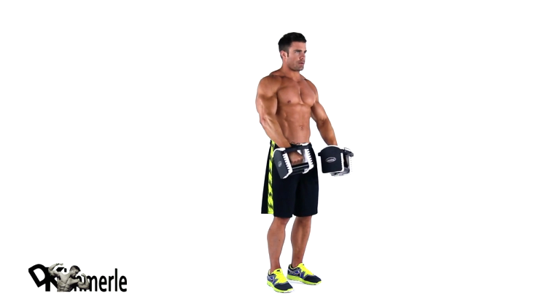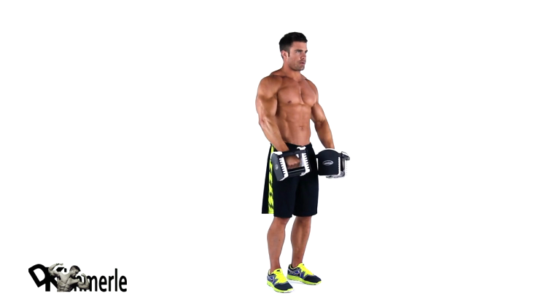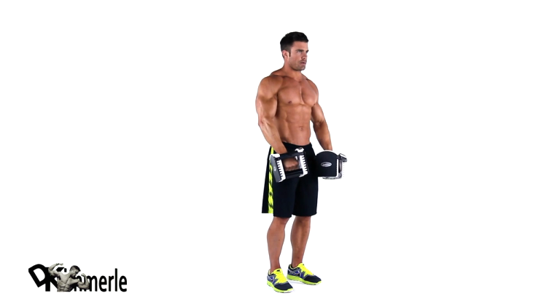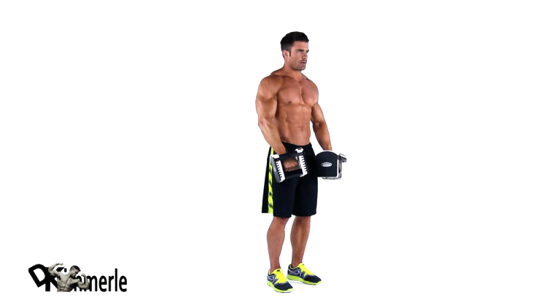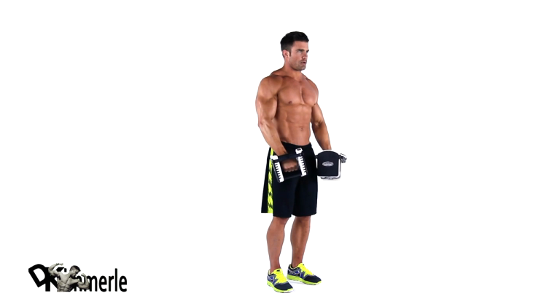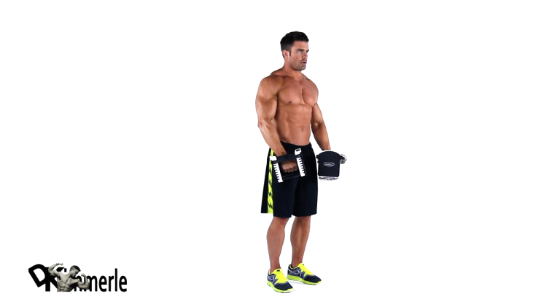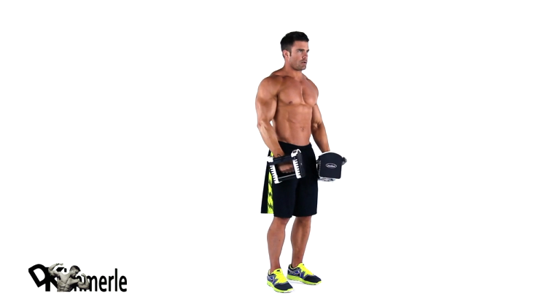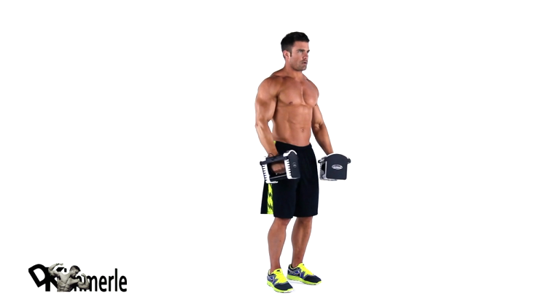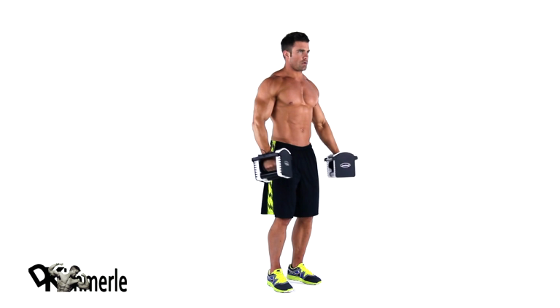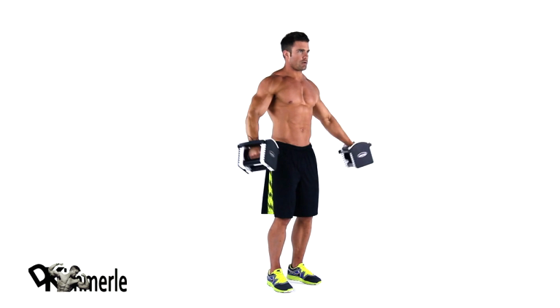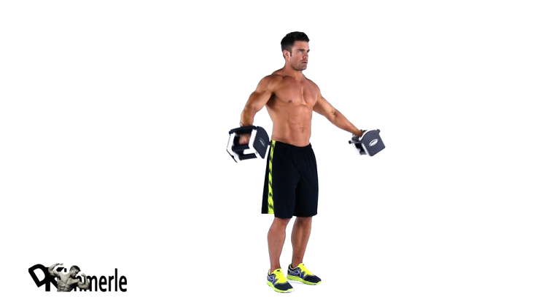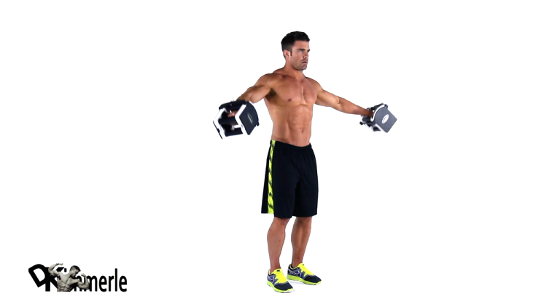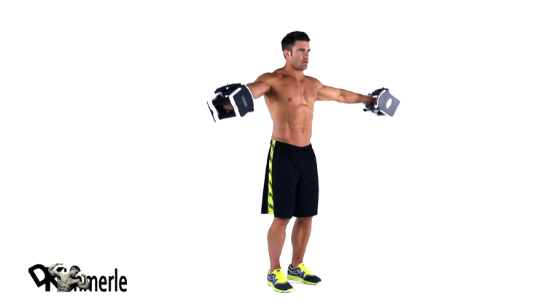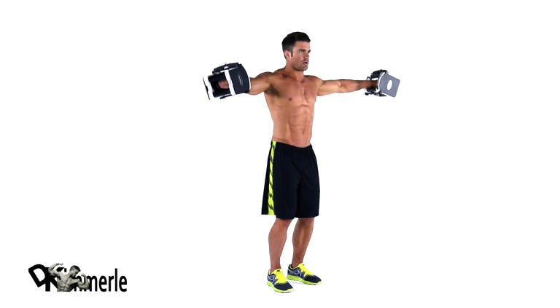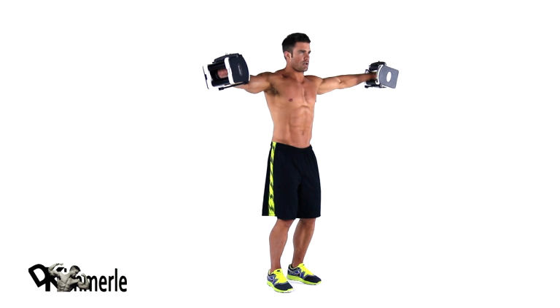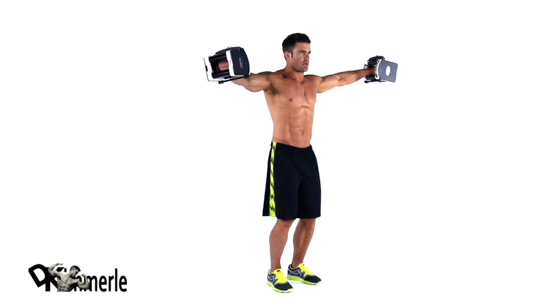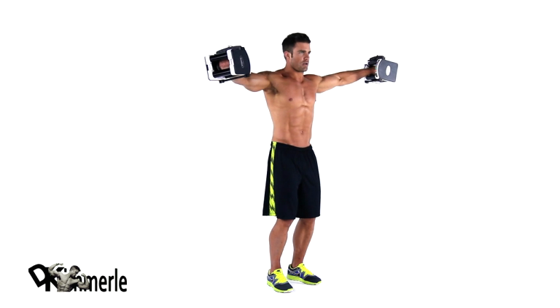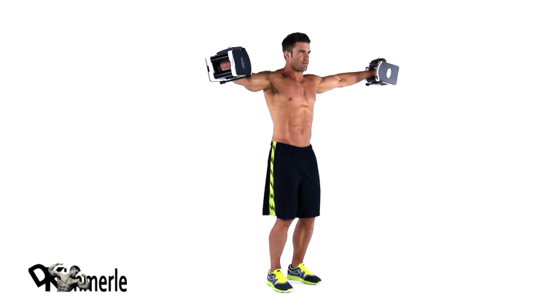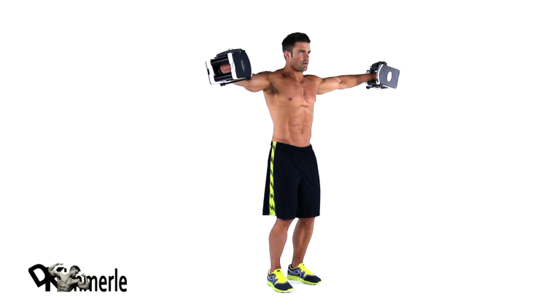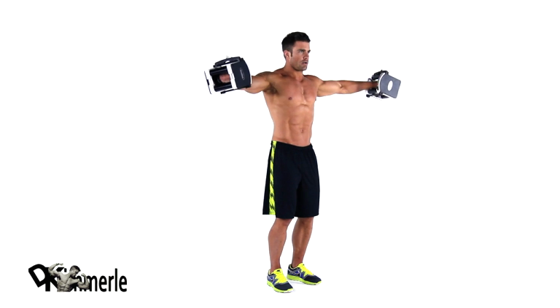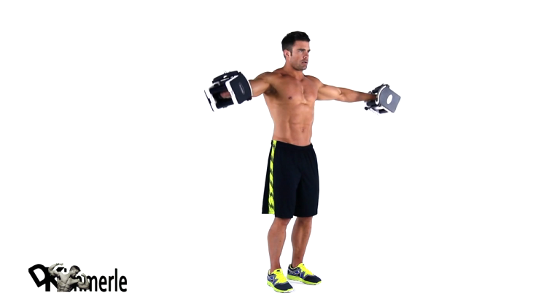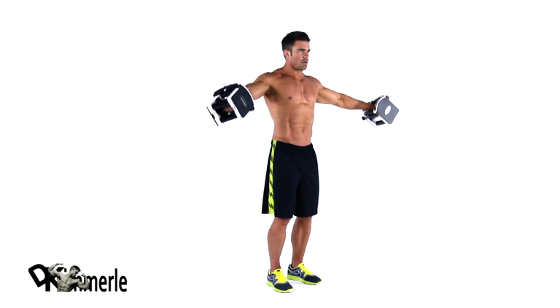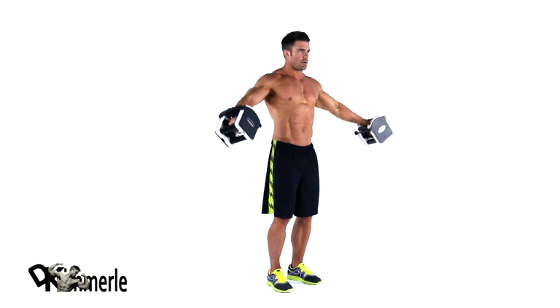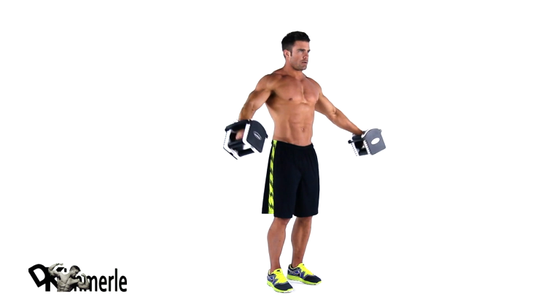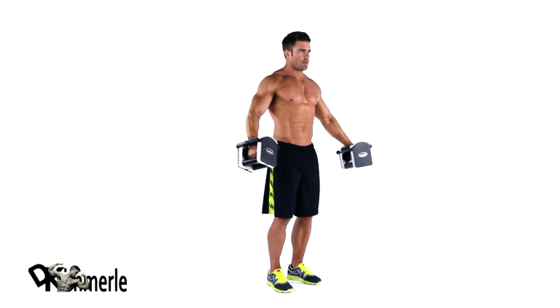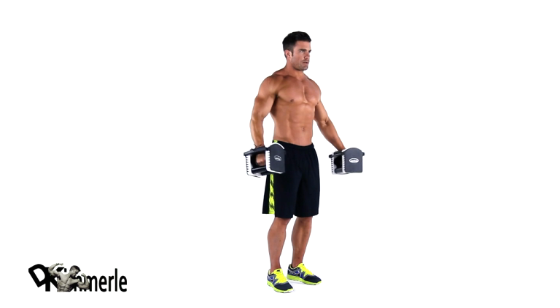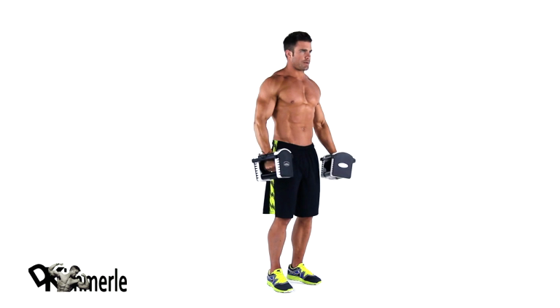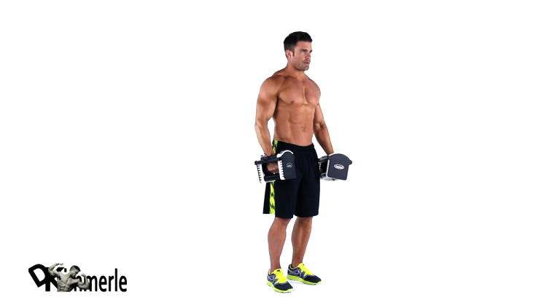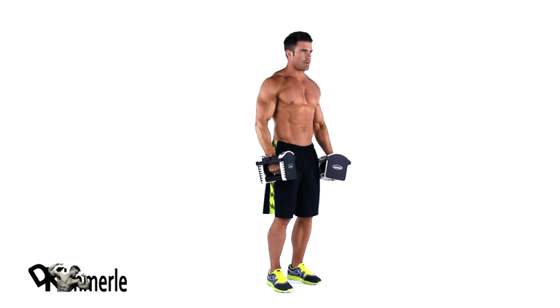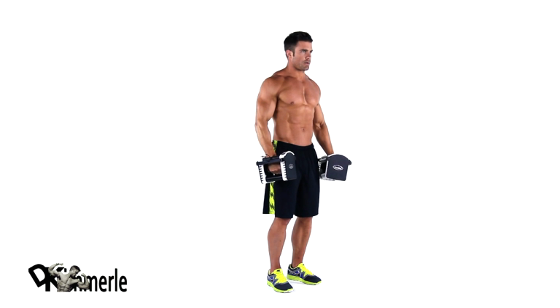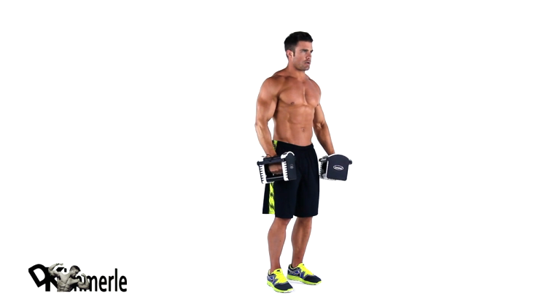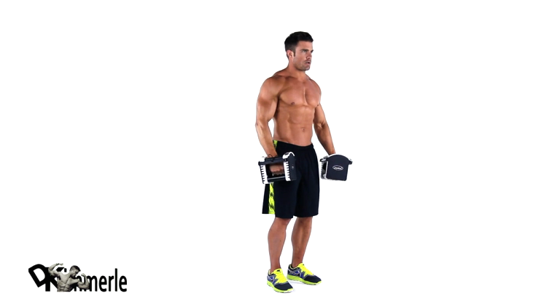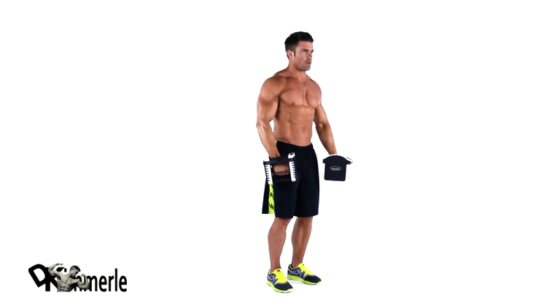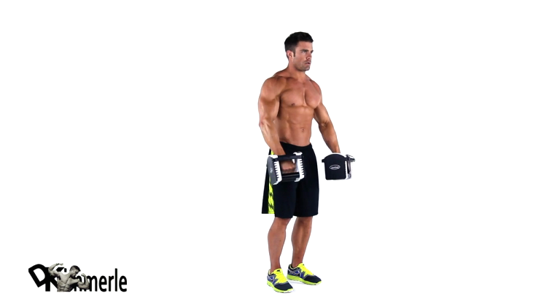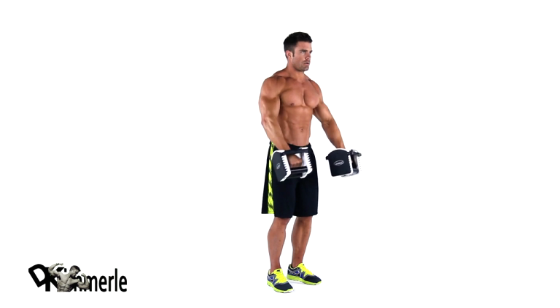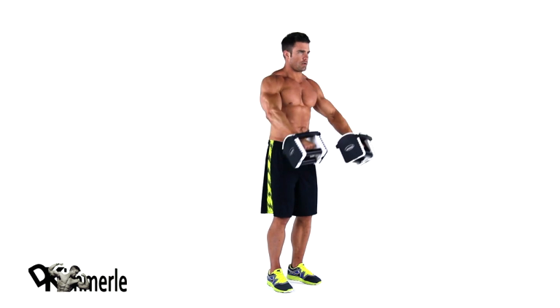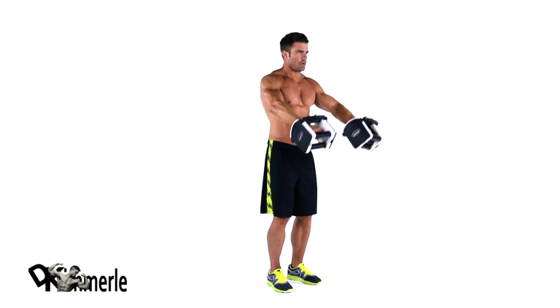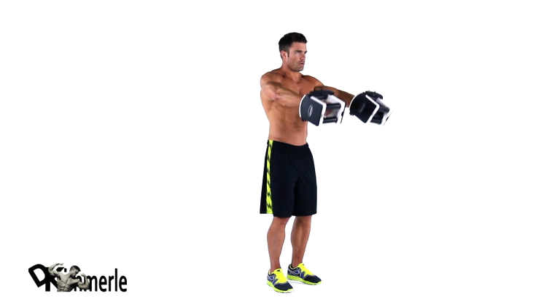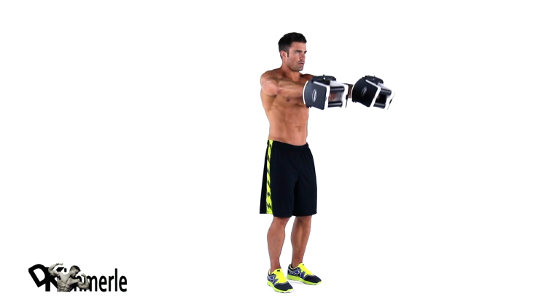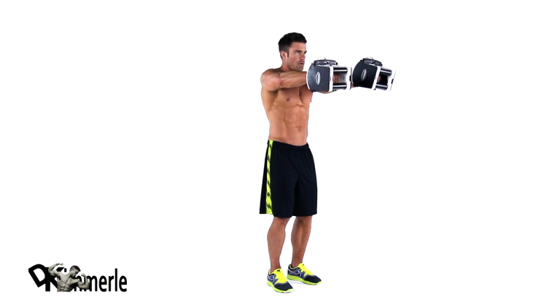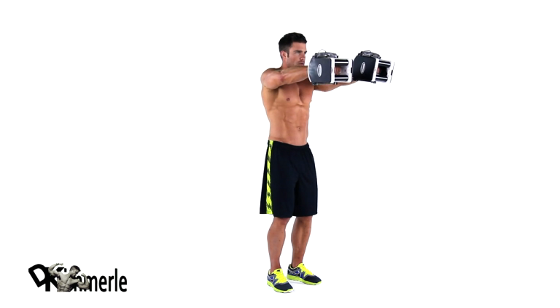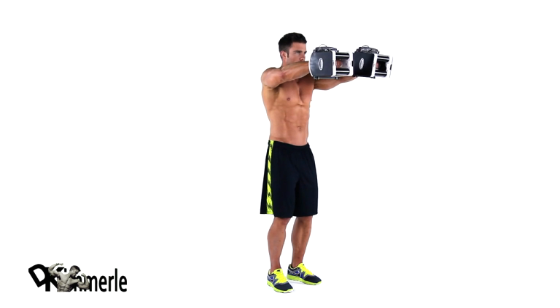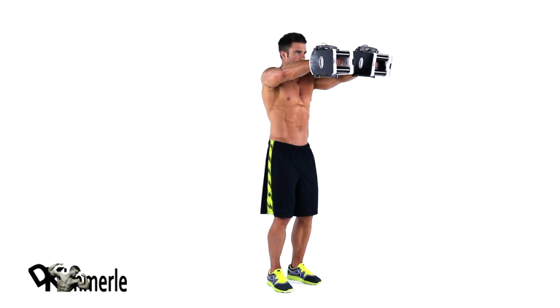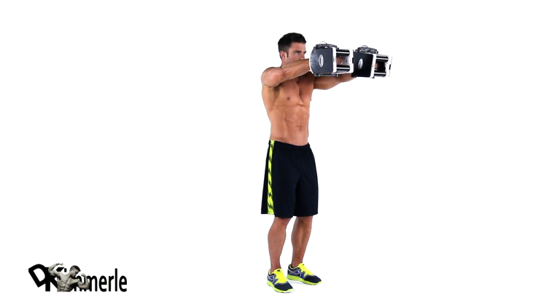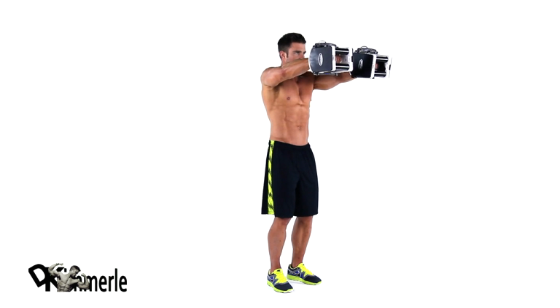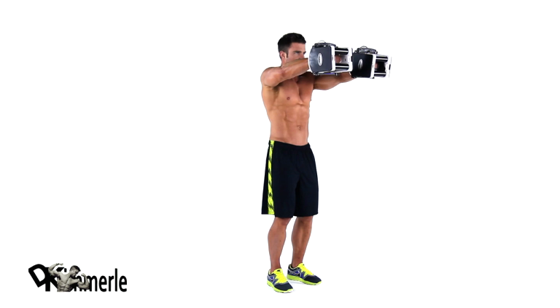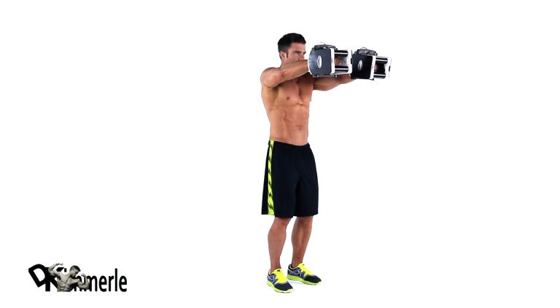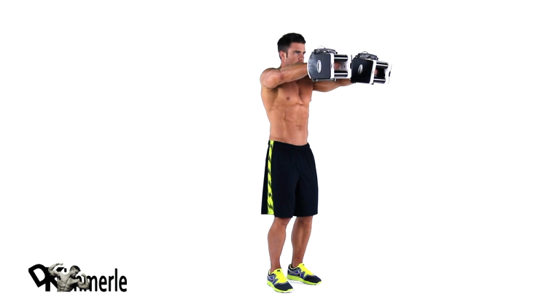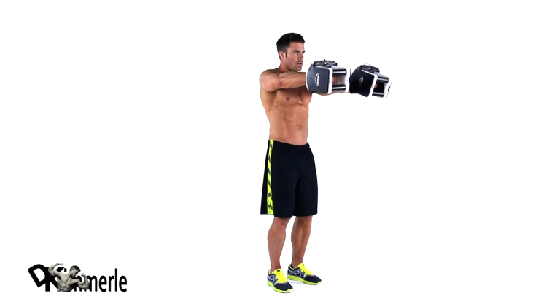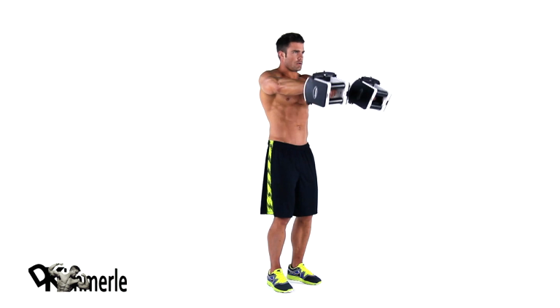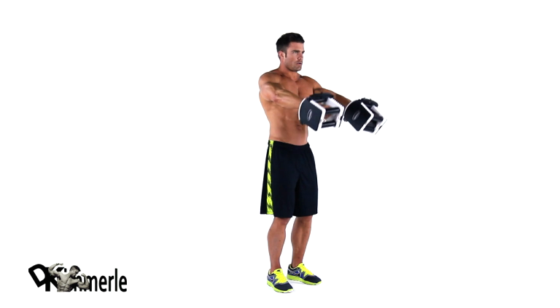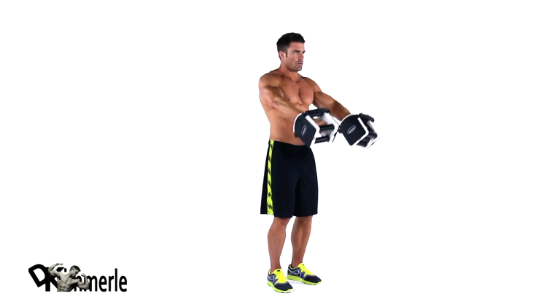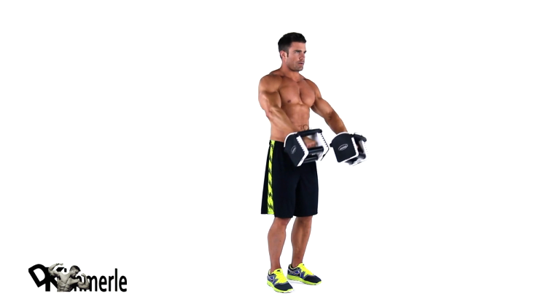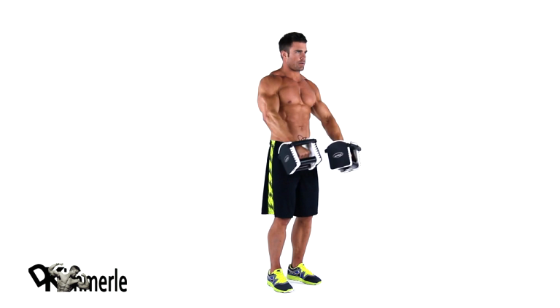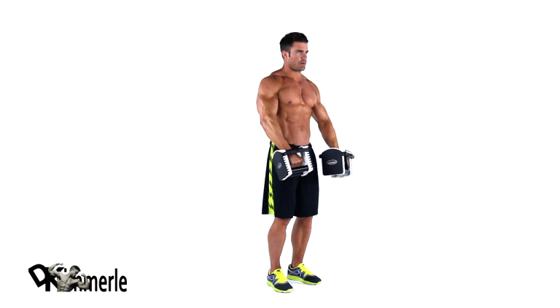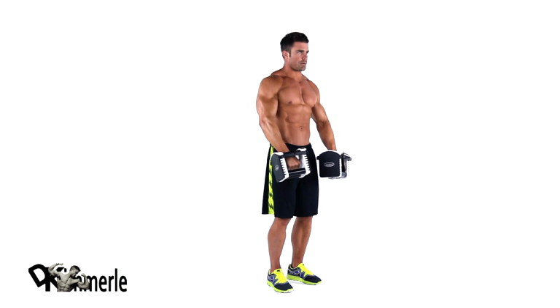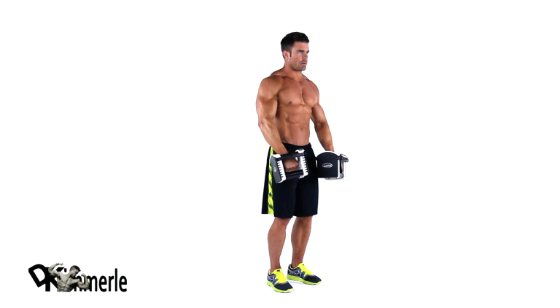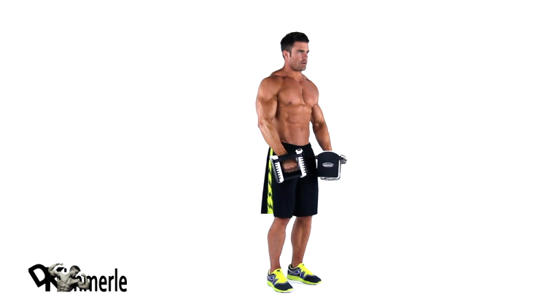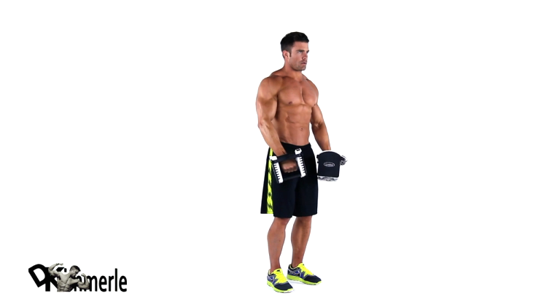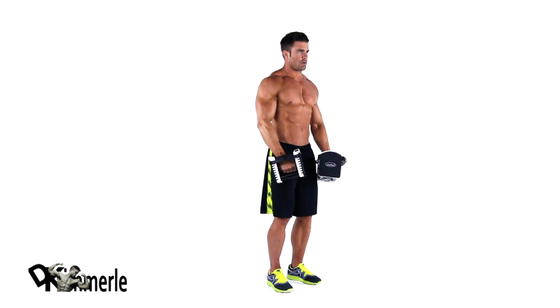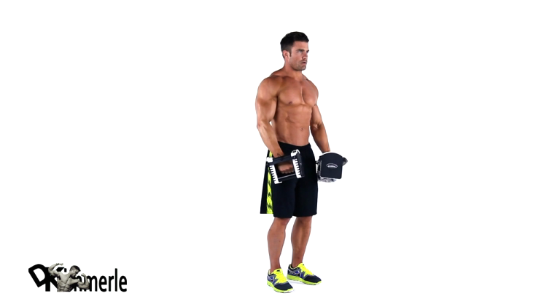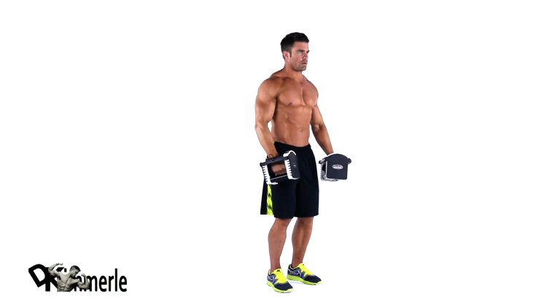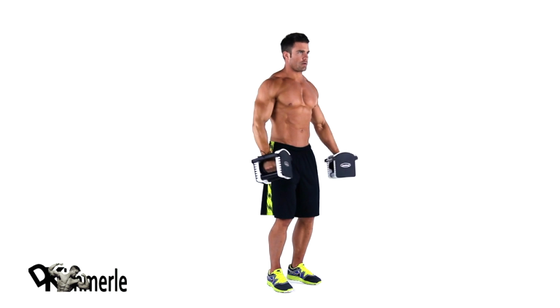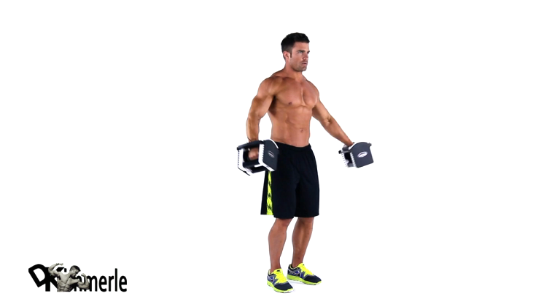Next, raise your arms straight out to your side until they are at shoulder level. Pause, and then lower the dumbbells to the starting position.